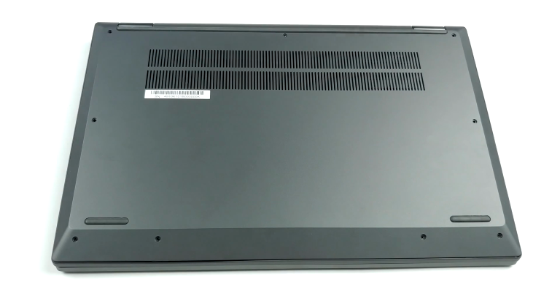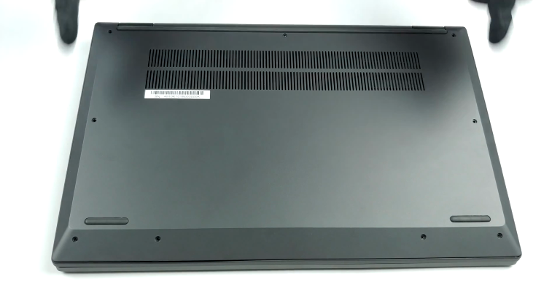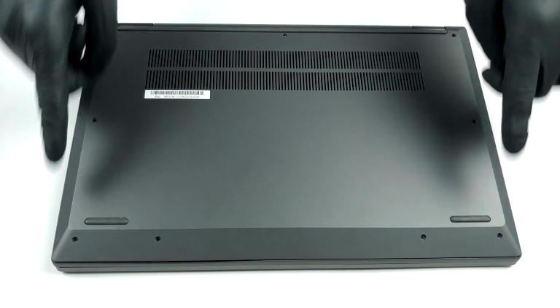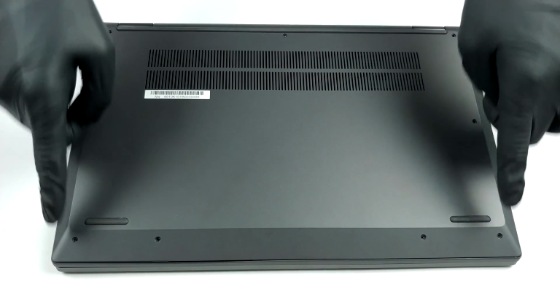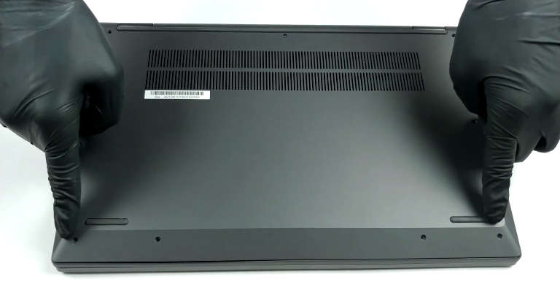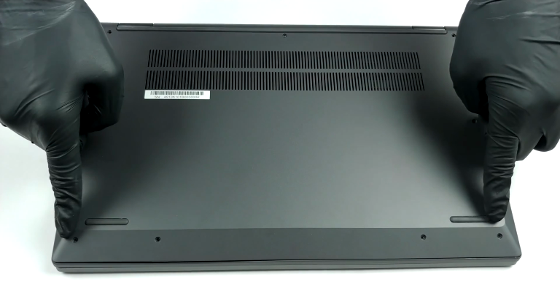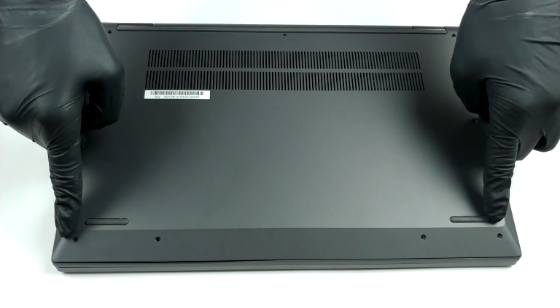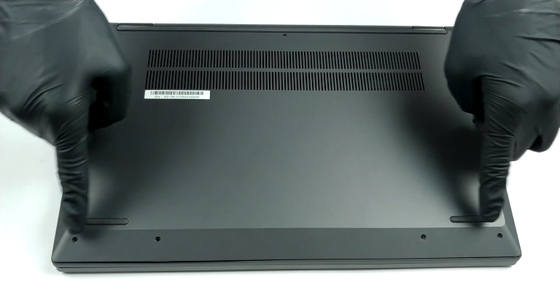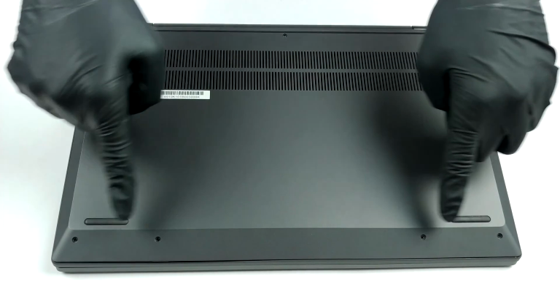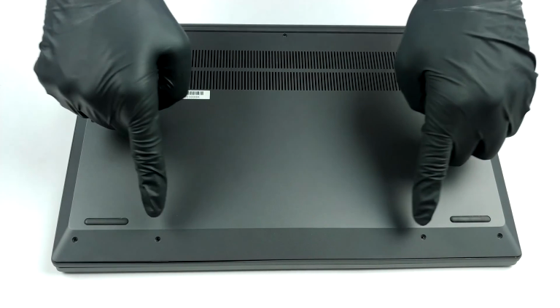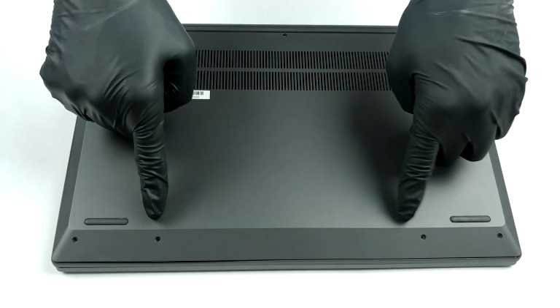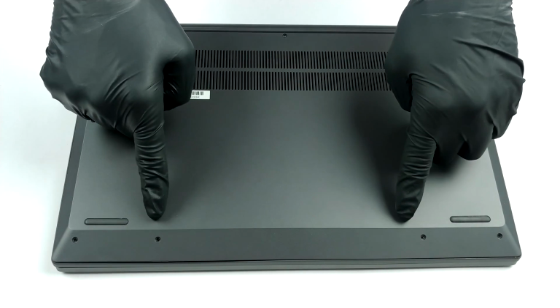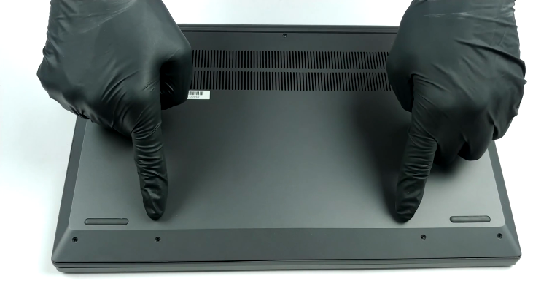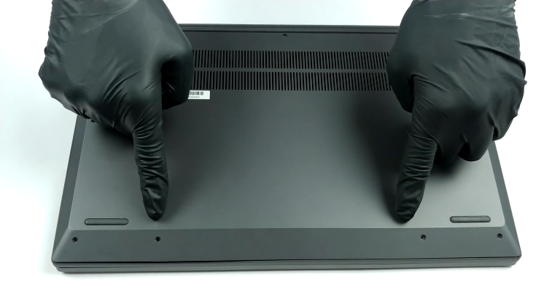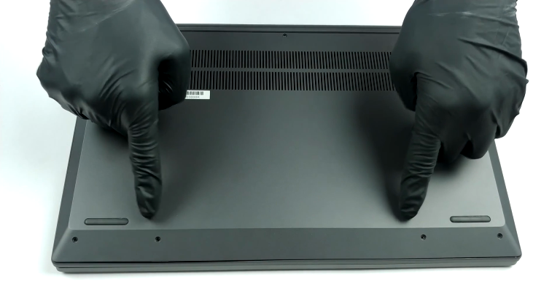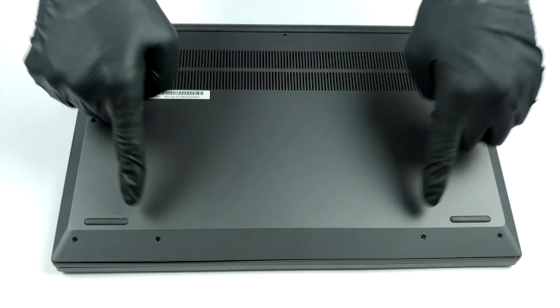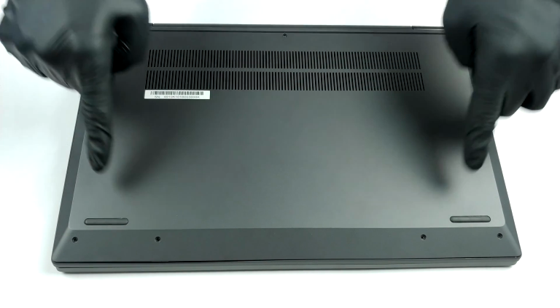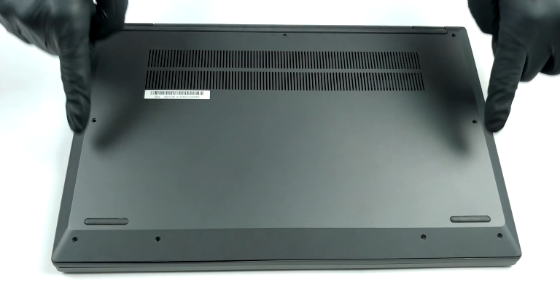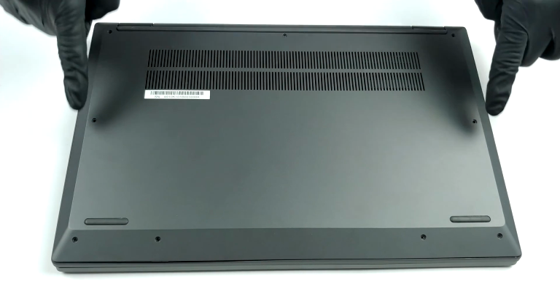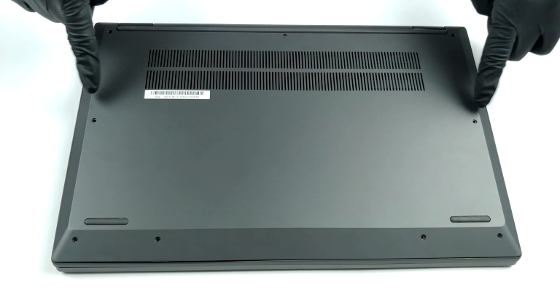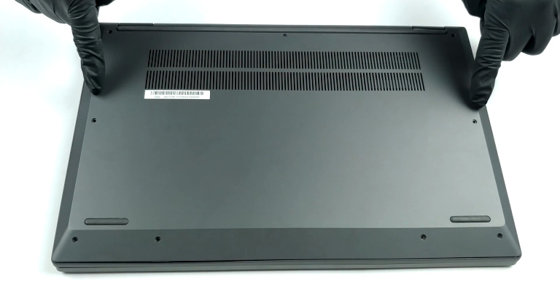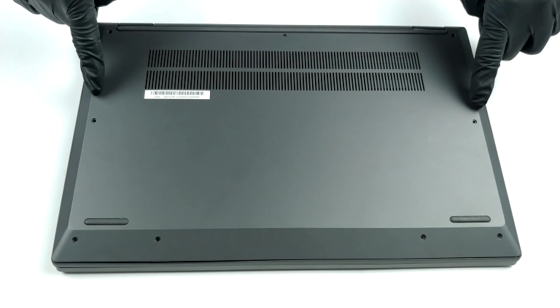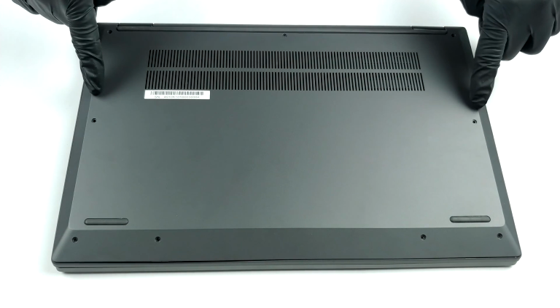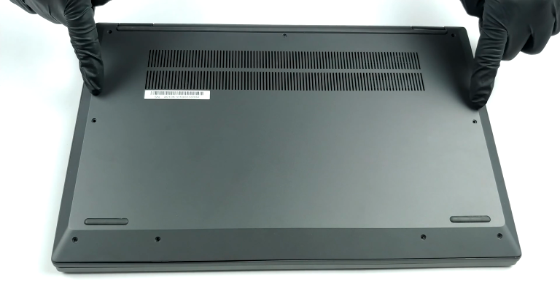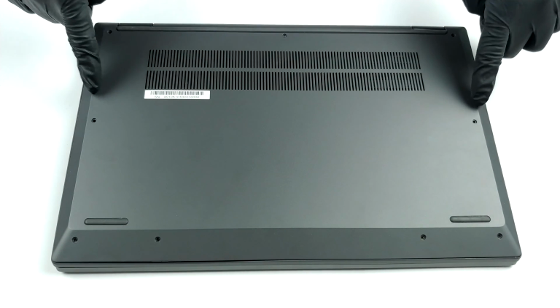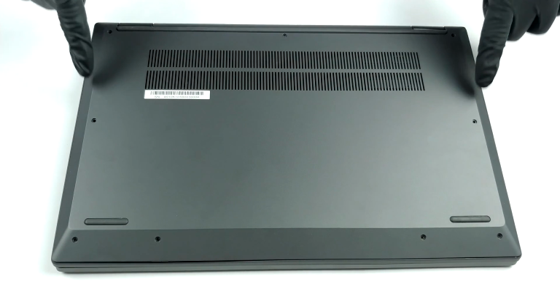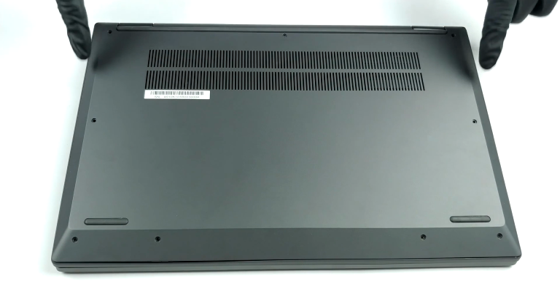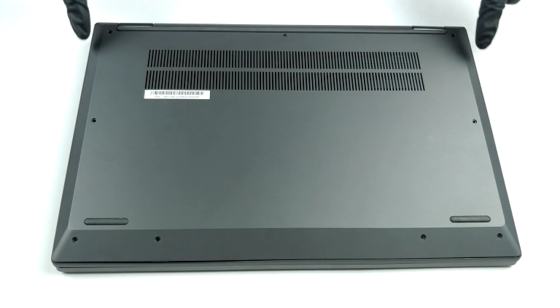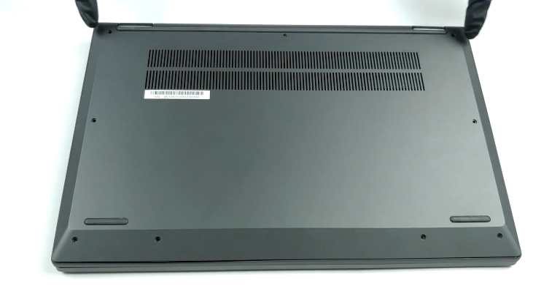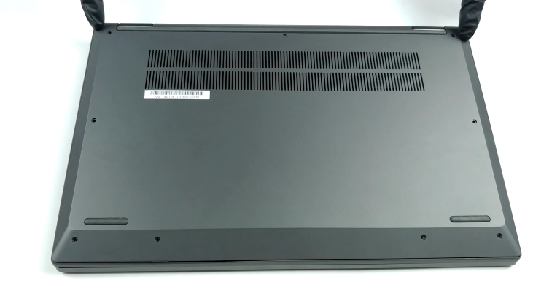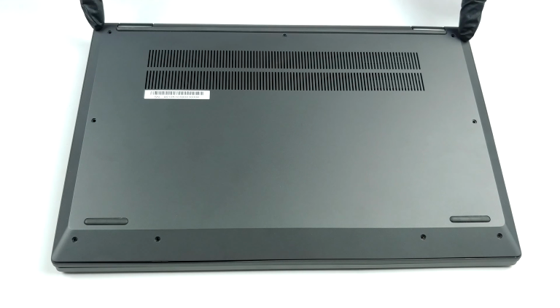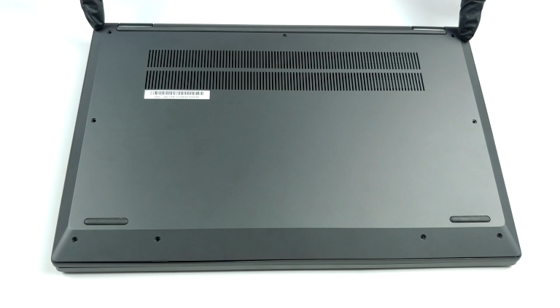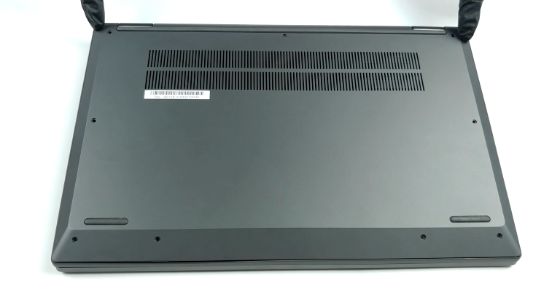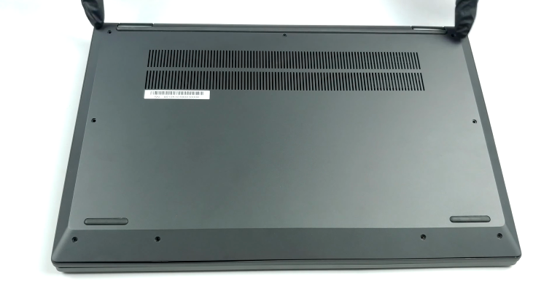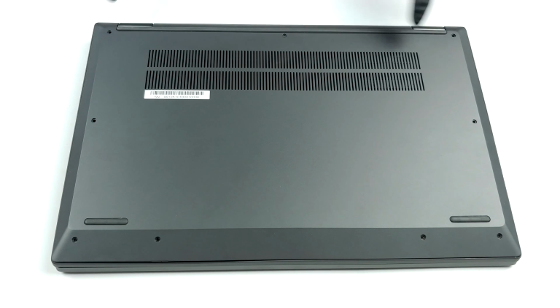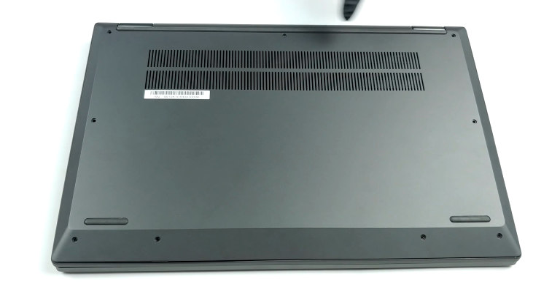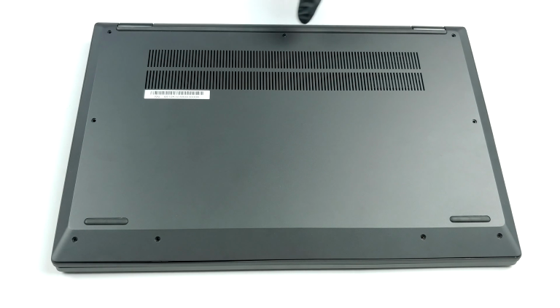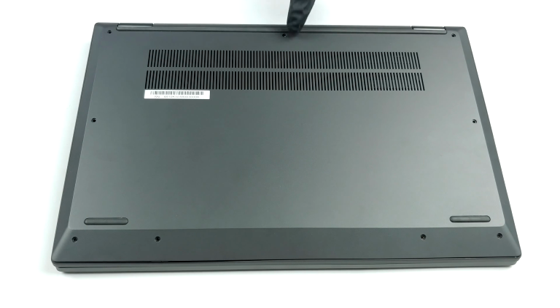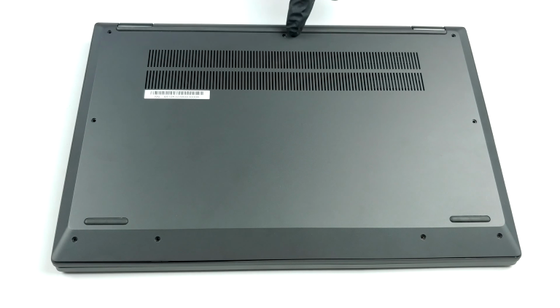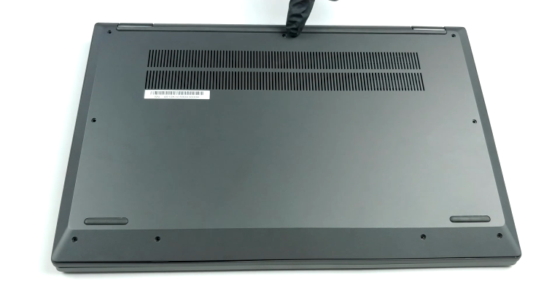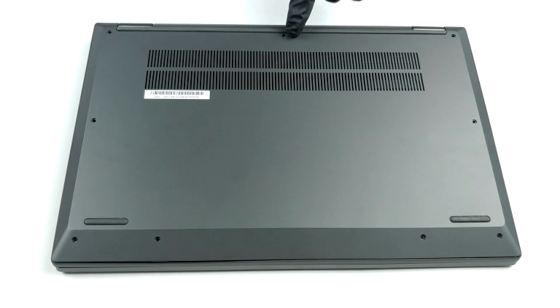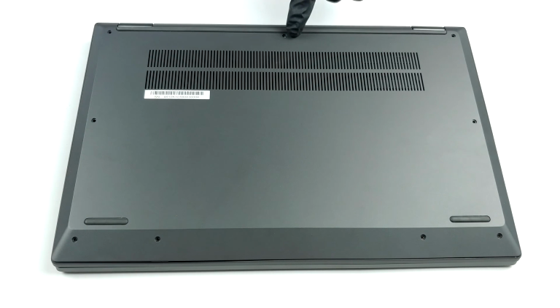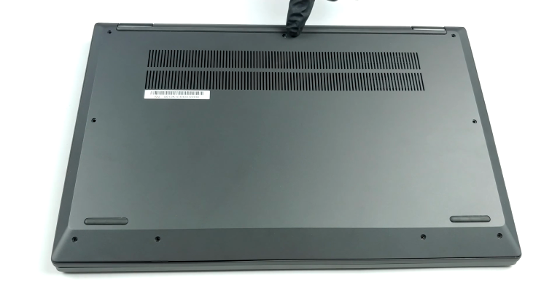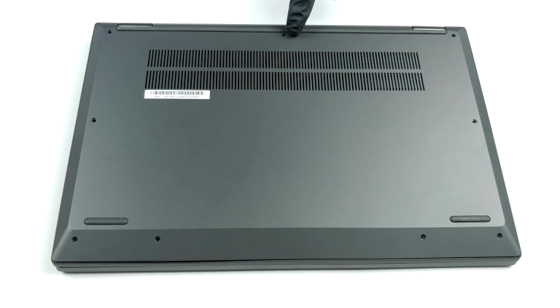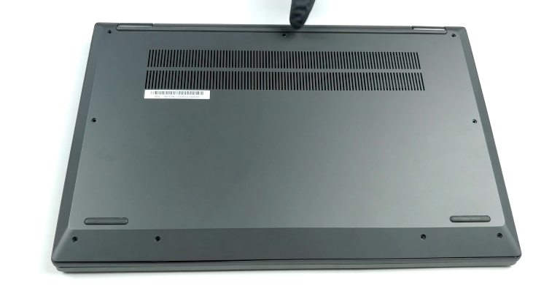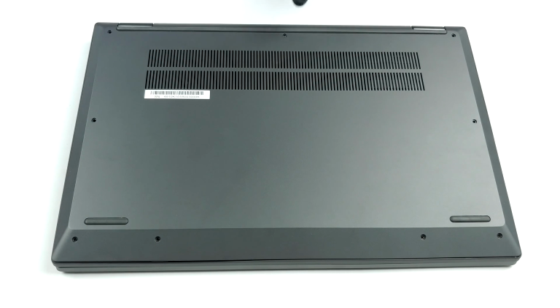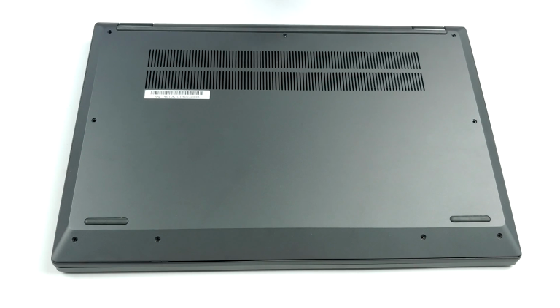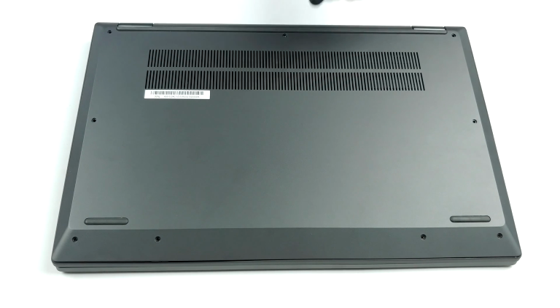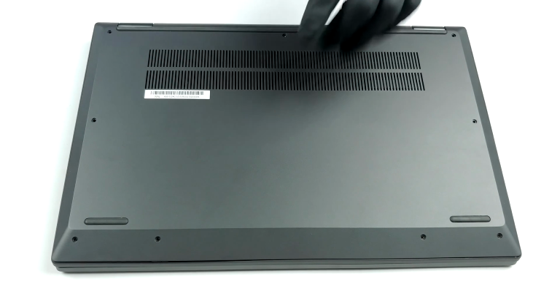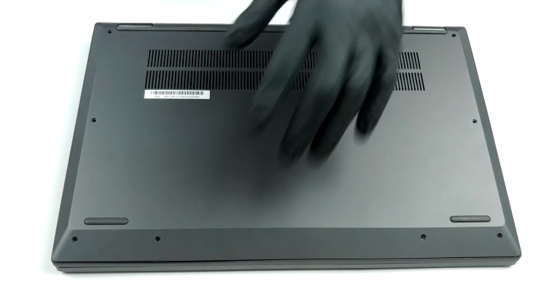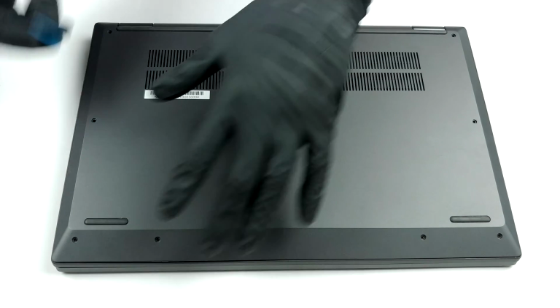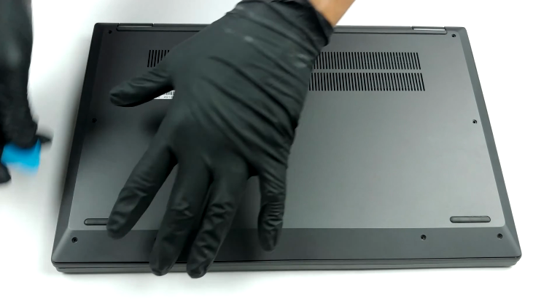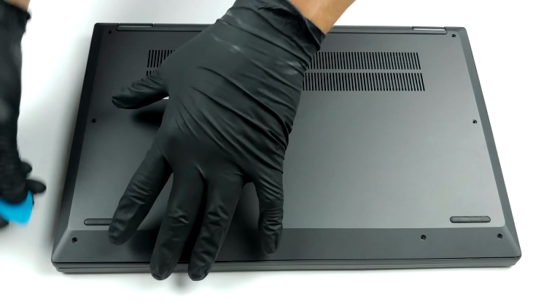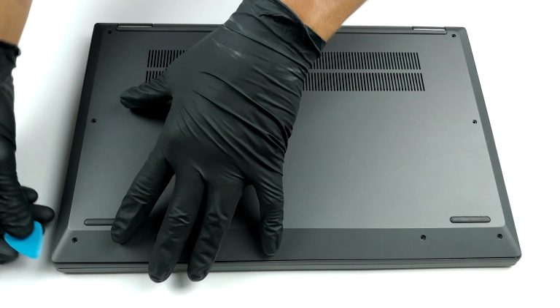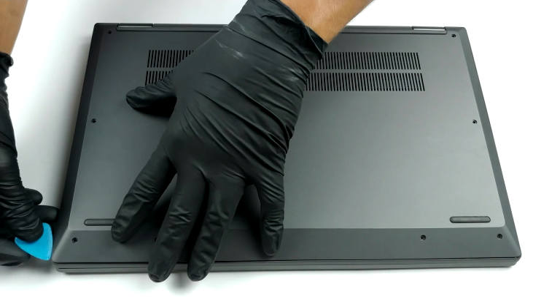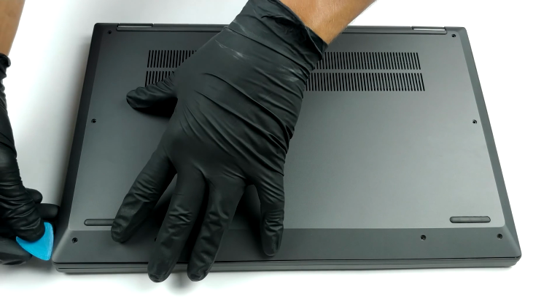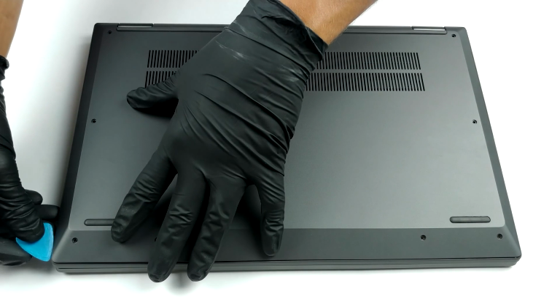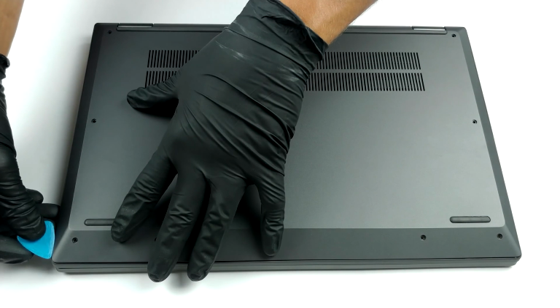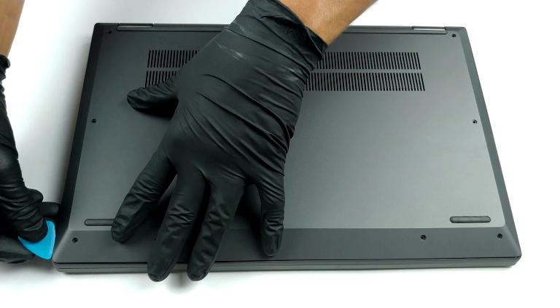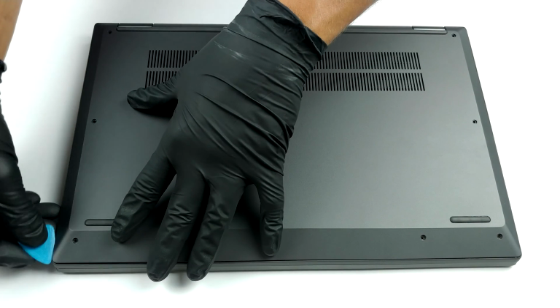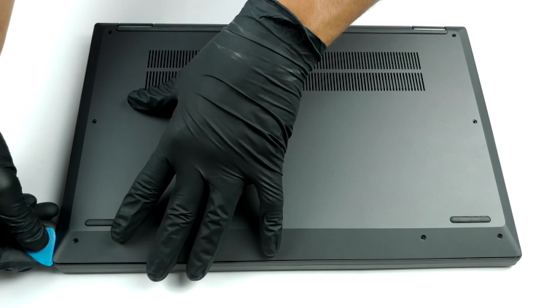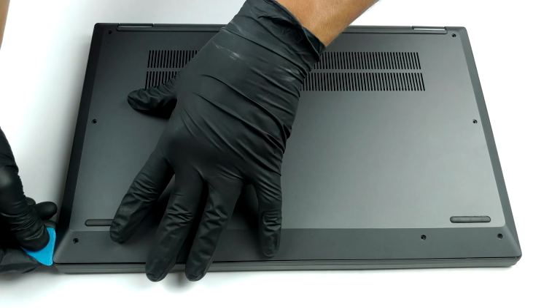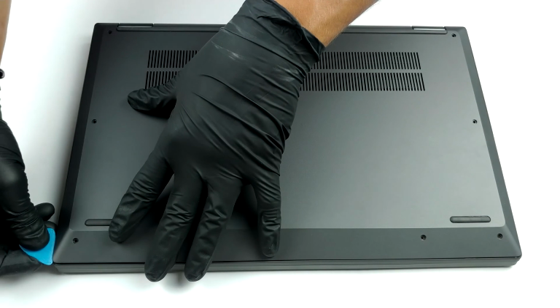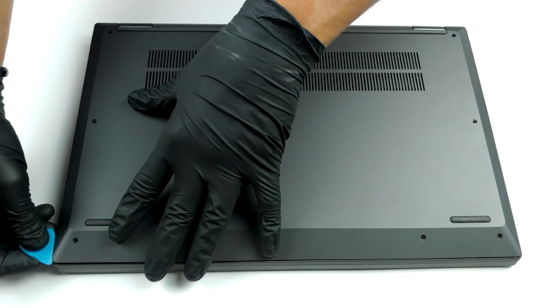Hello, this is Laptop Media, and today we will show you how to open the Lenovo Ideapad Flex 5 15 and what's inside of it.